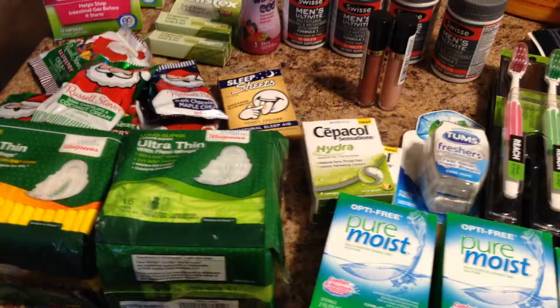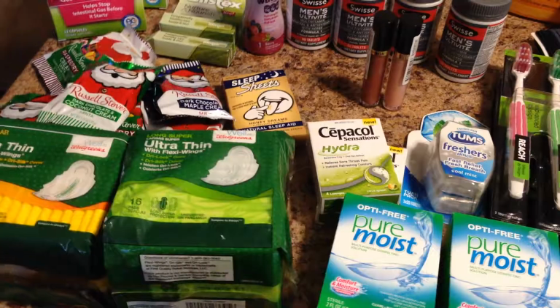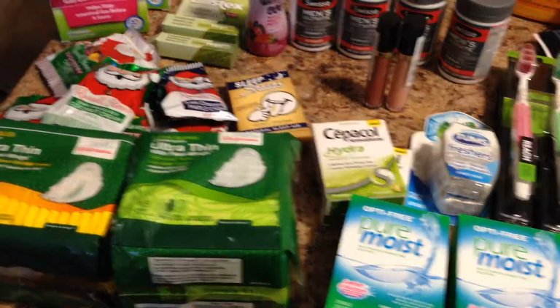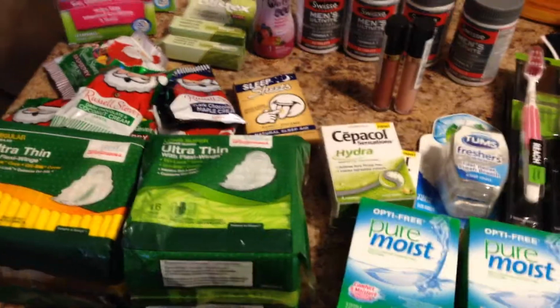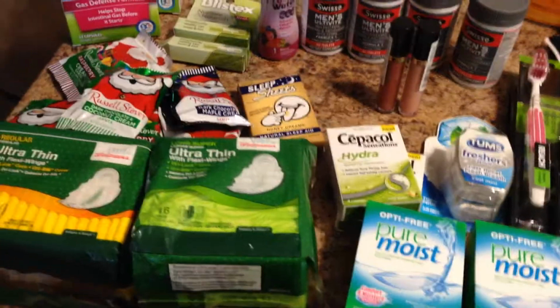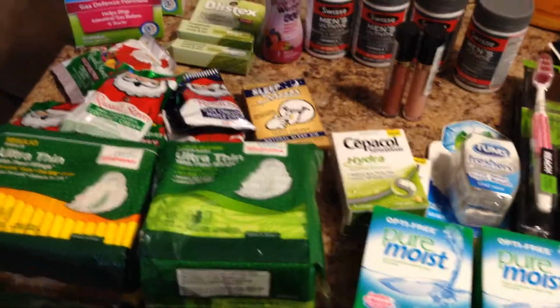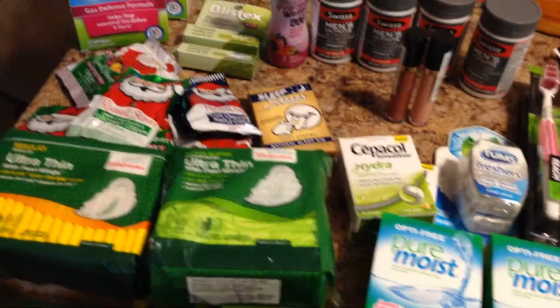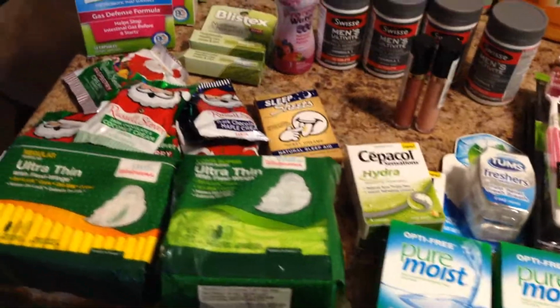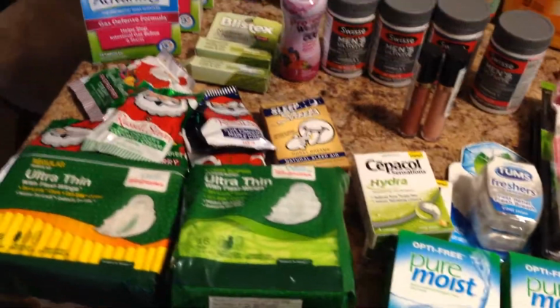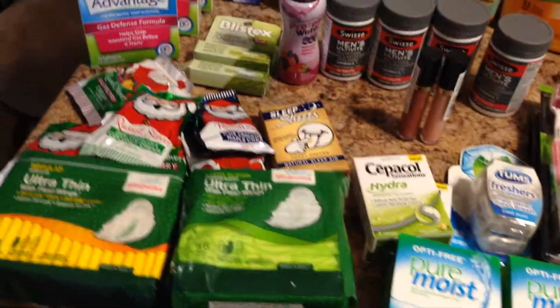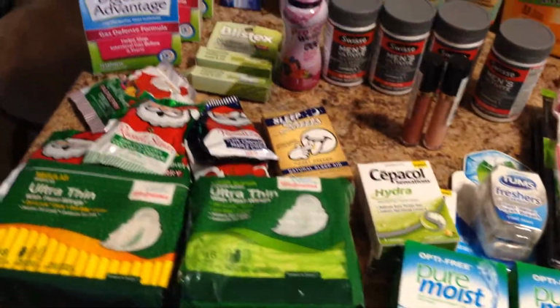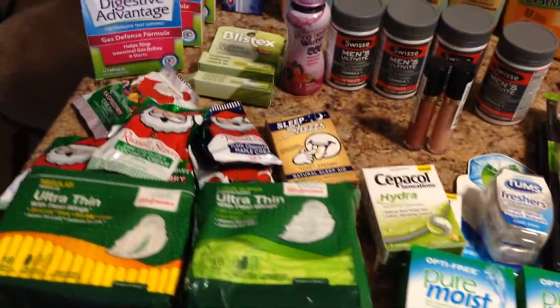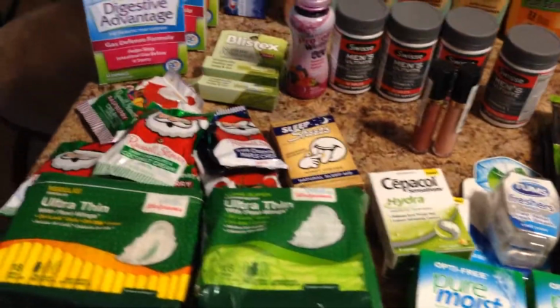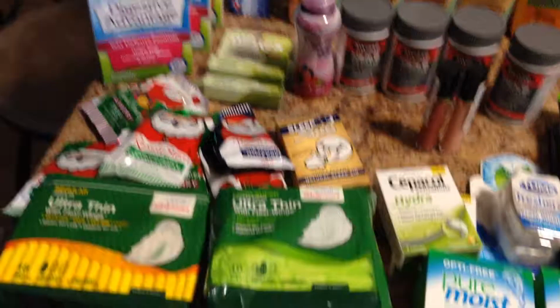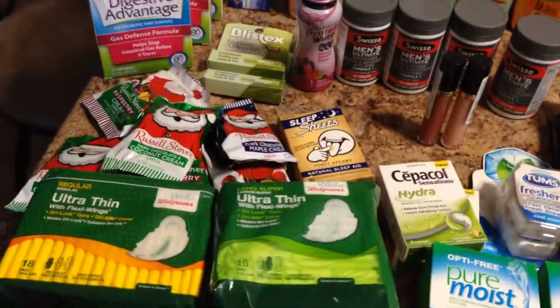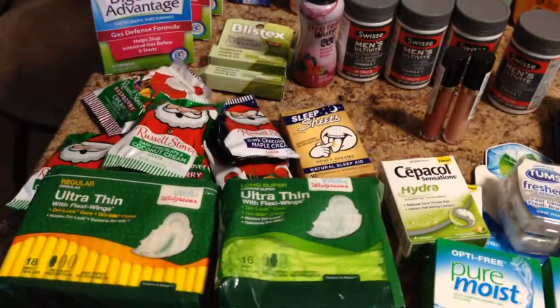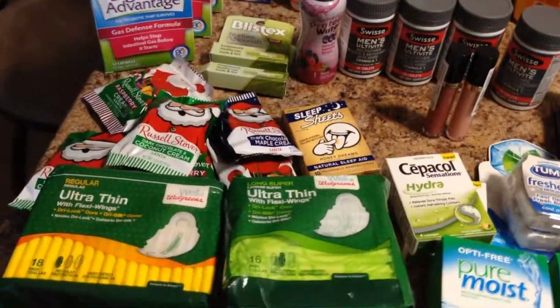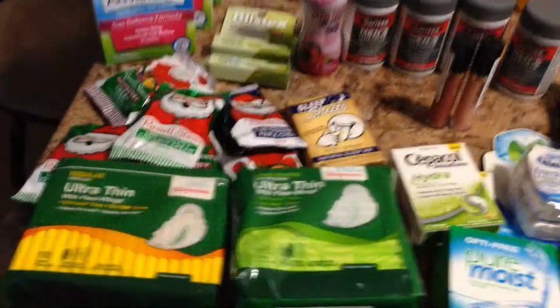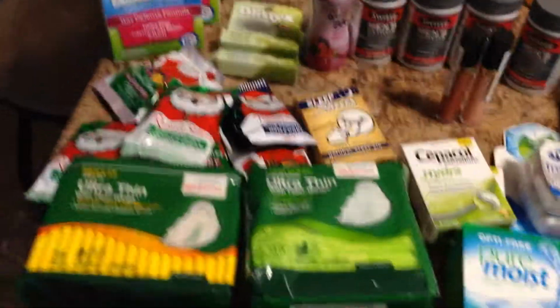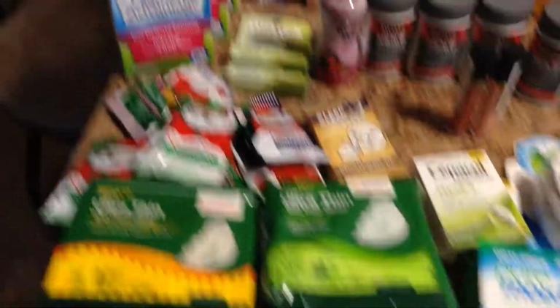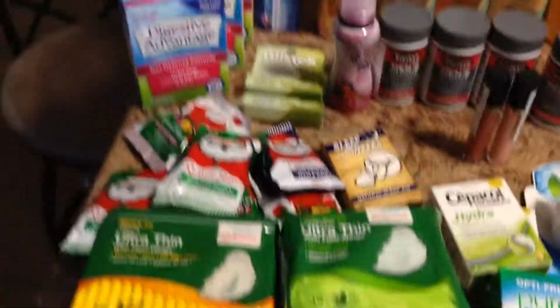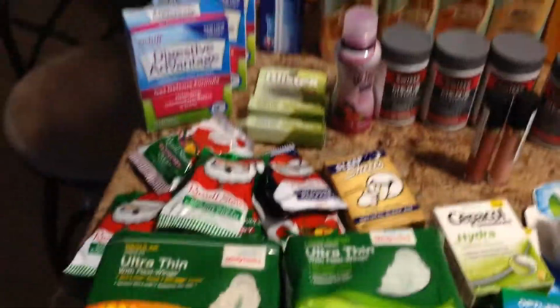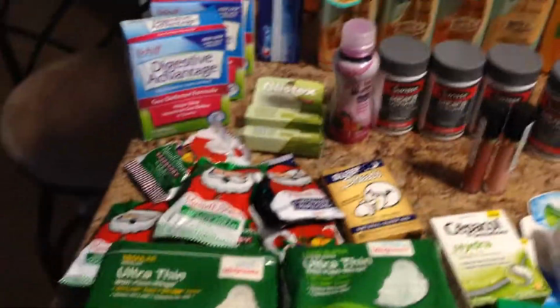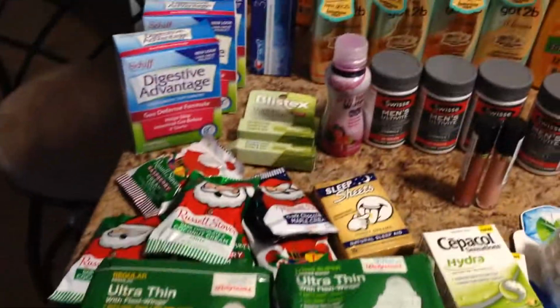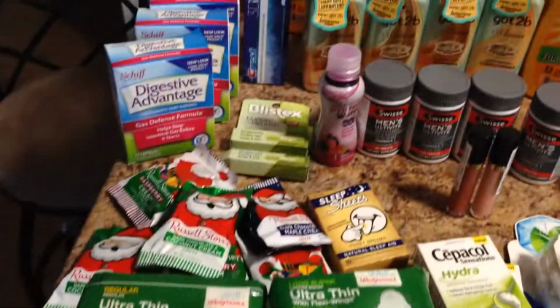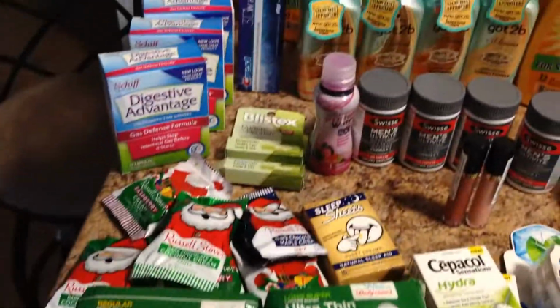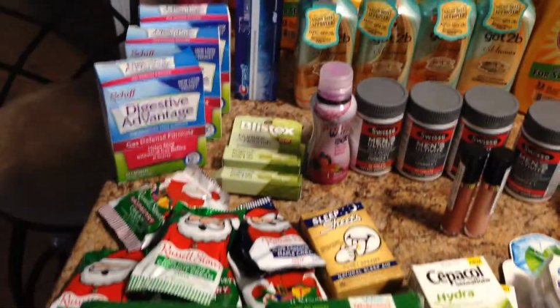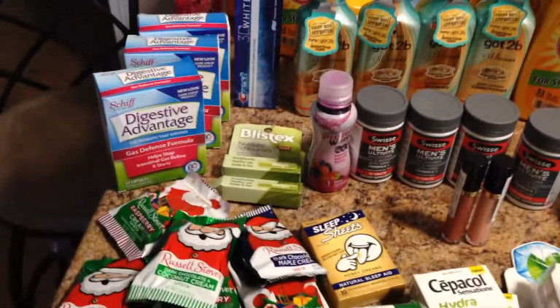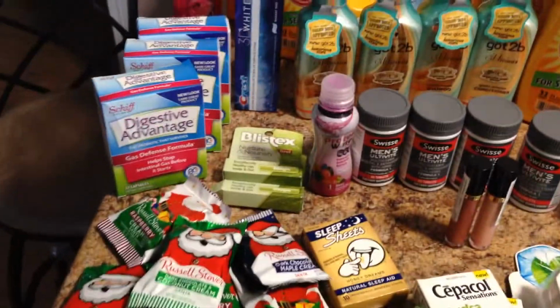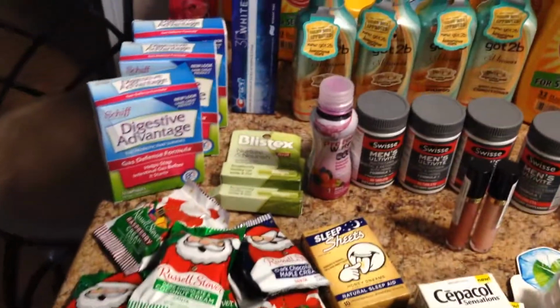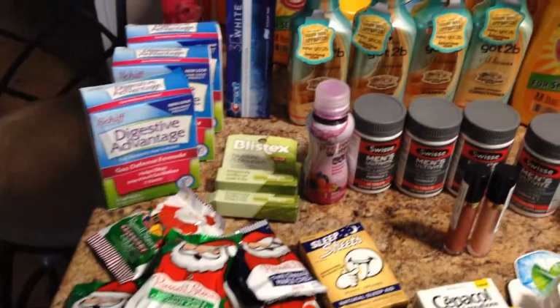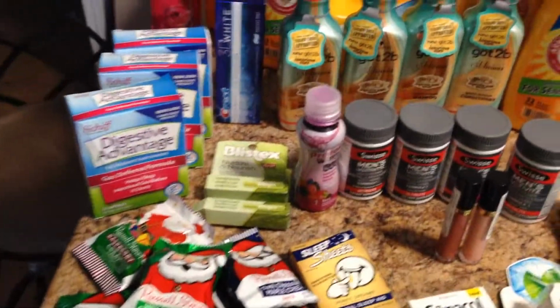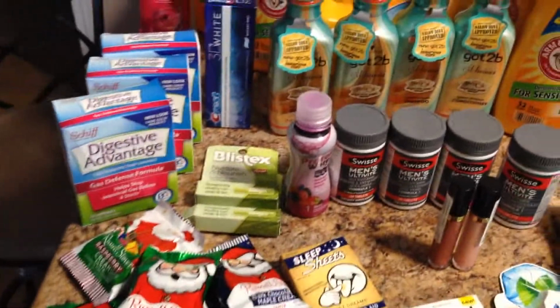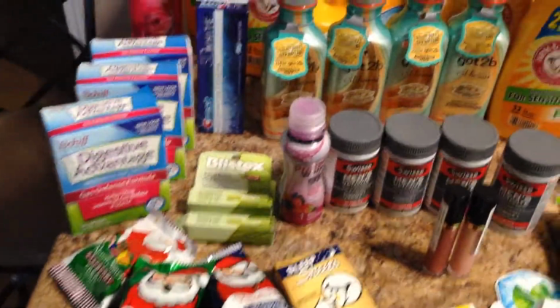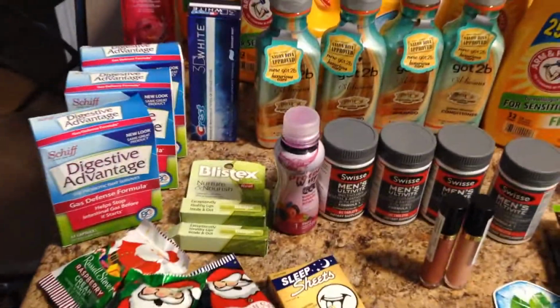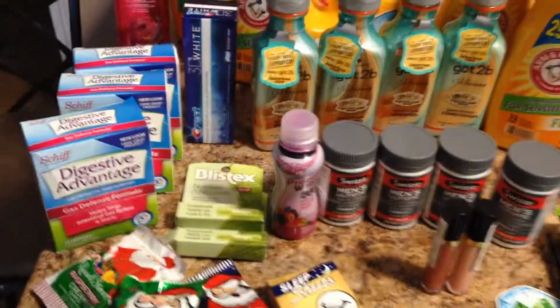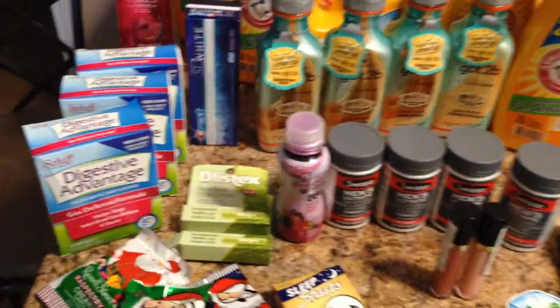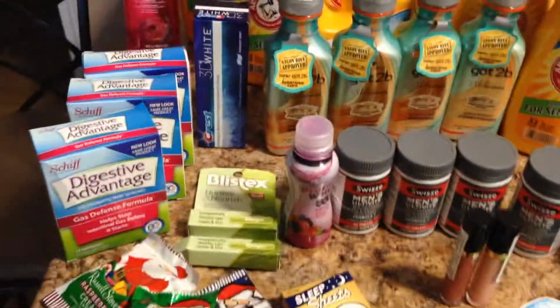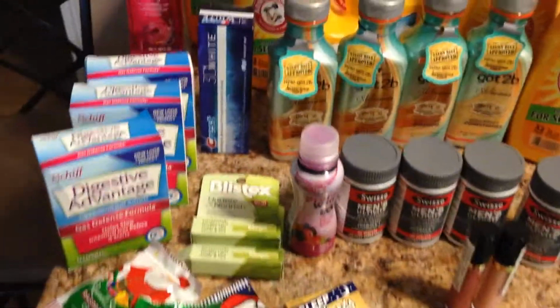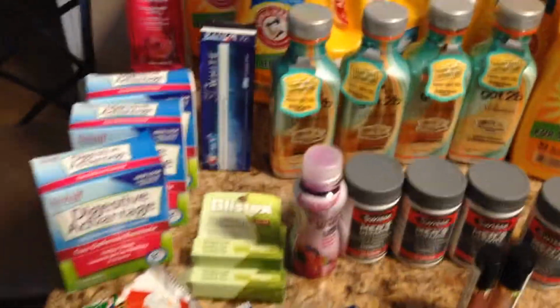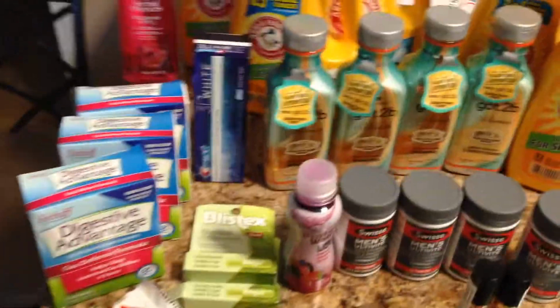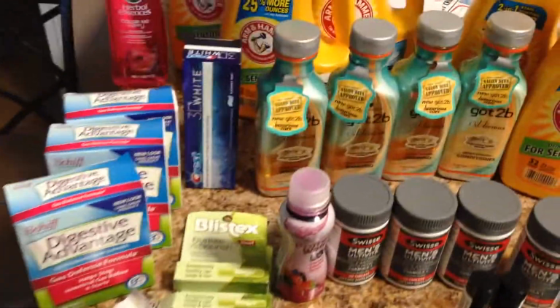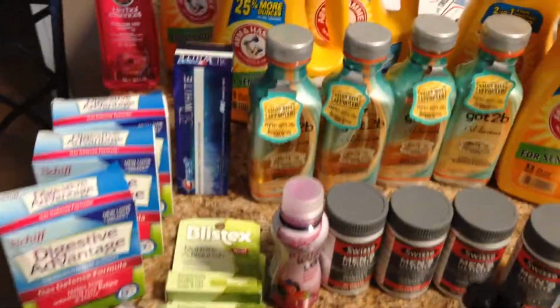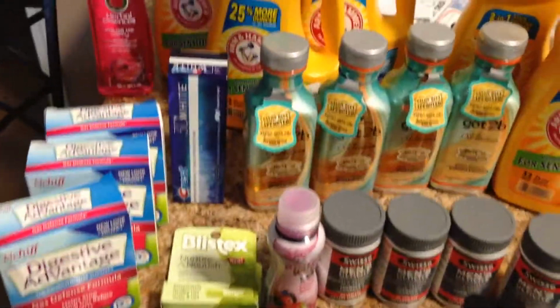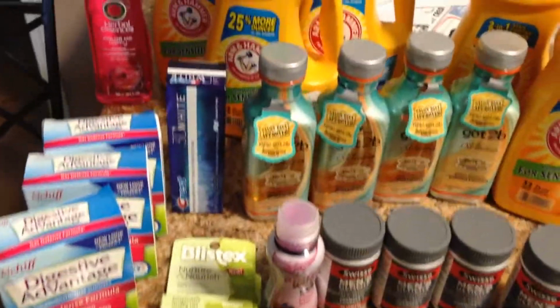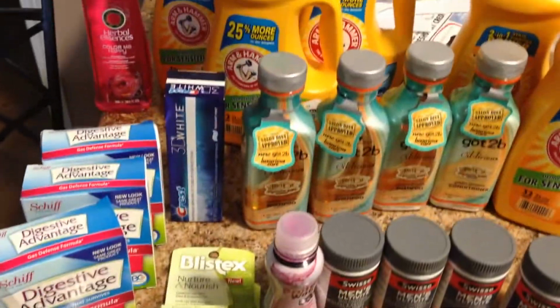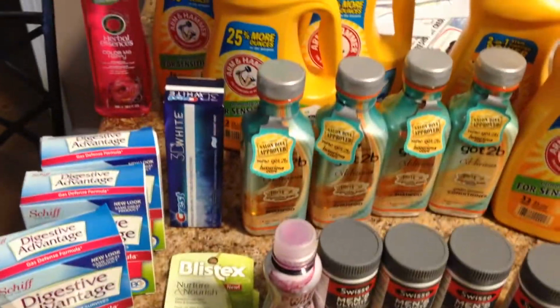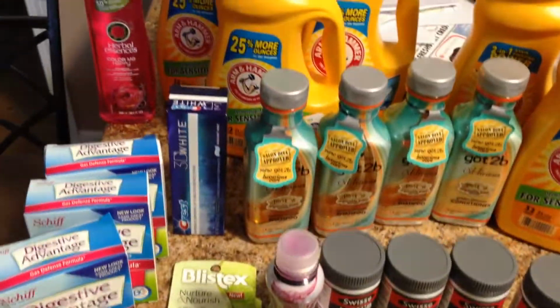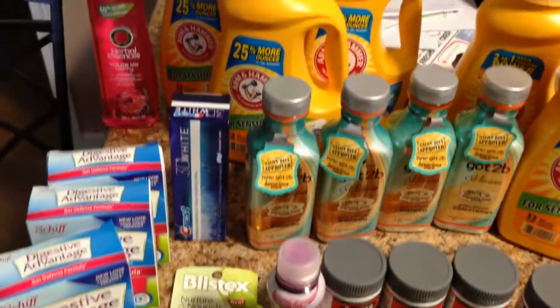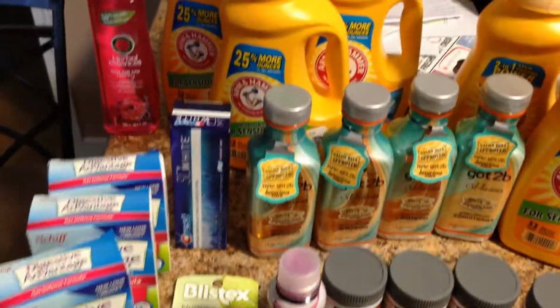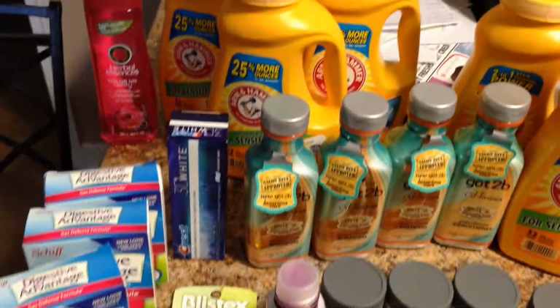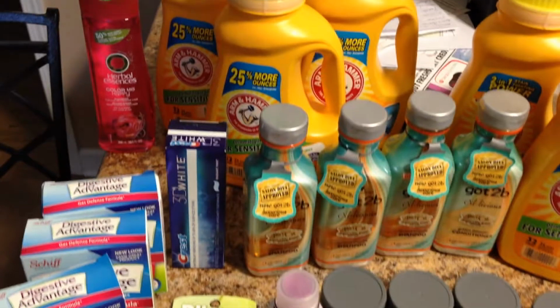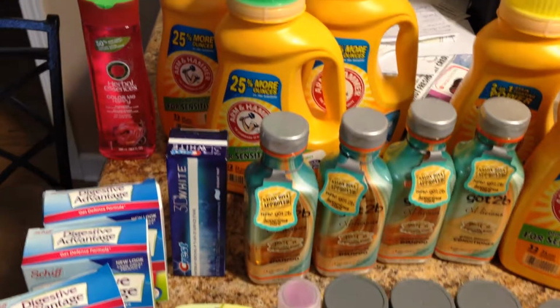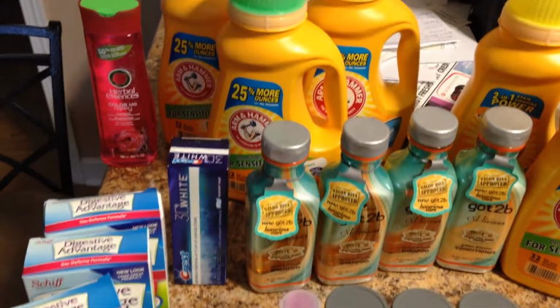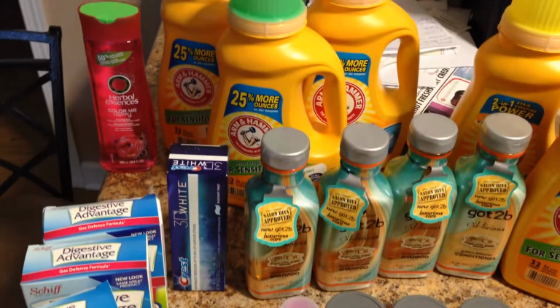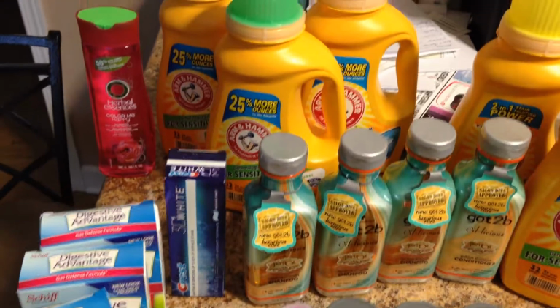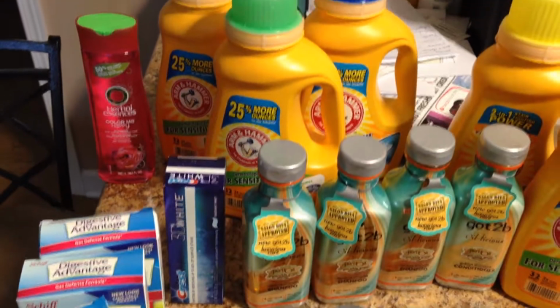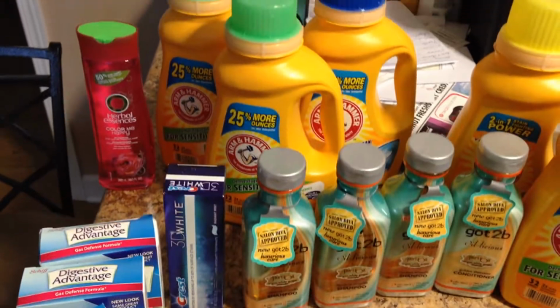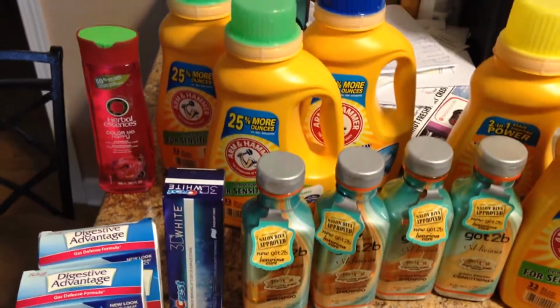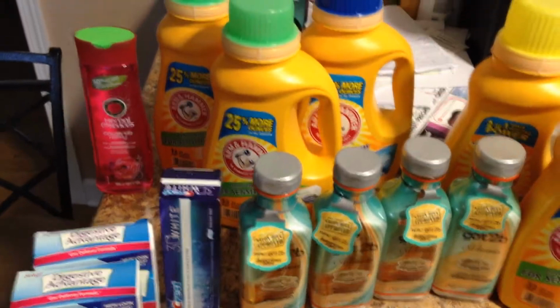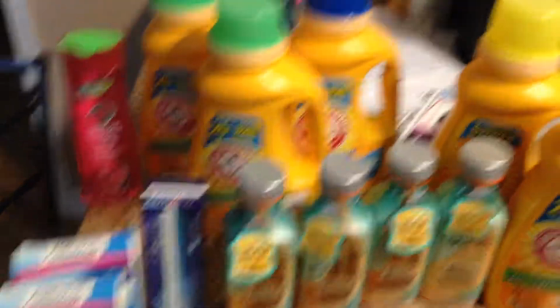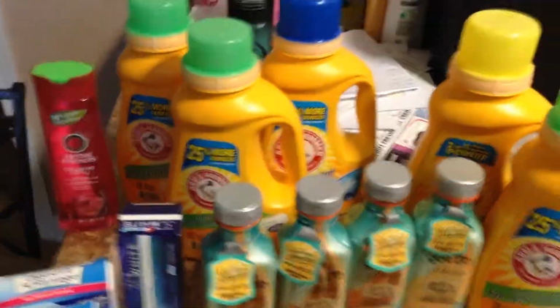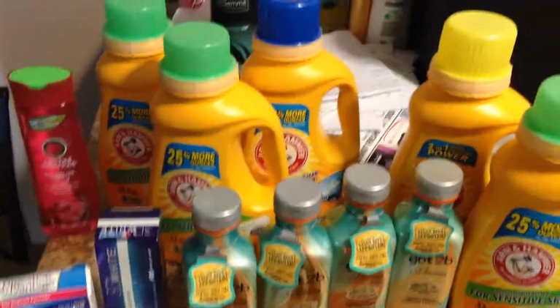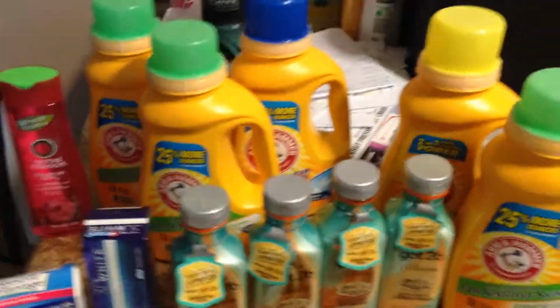Alright, just got back from Walgreens and I think I had a pretty successful shopping trip.